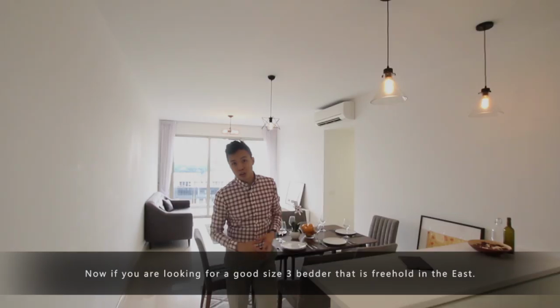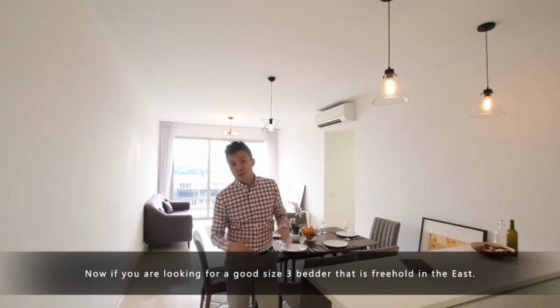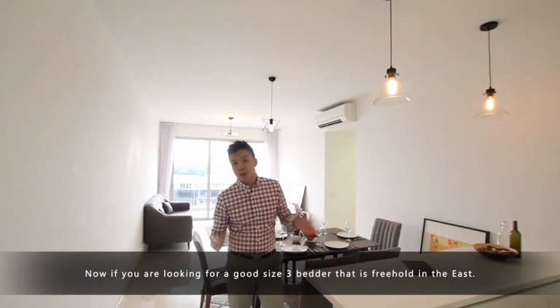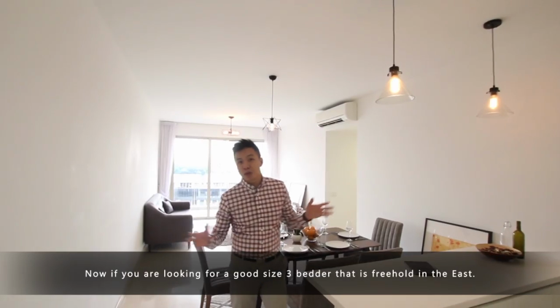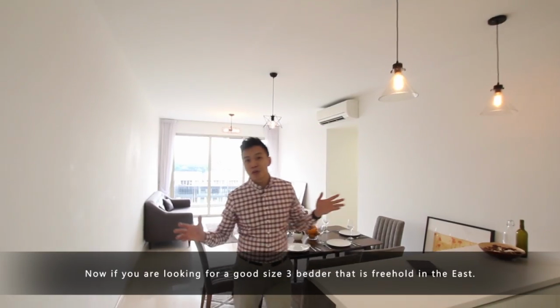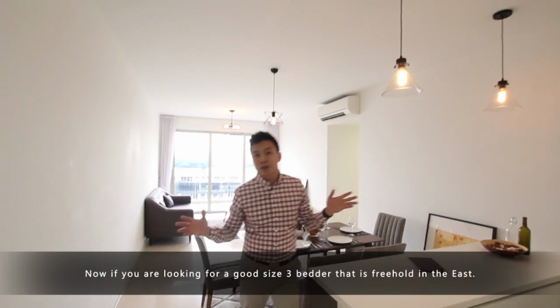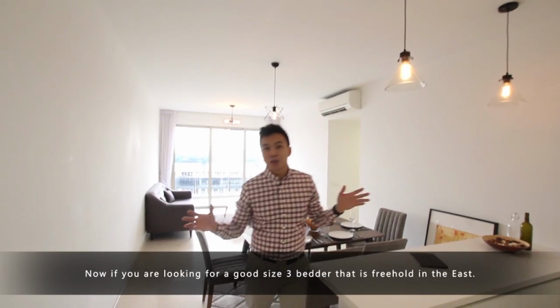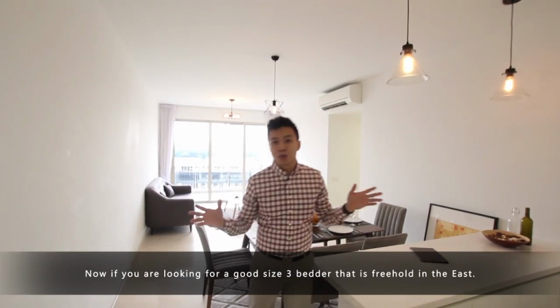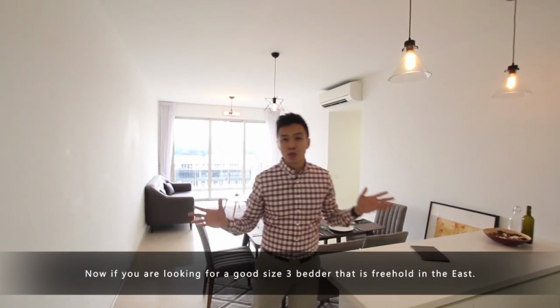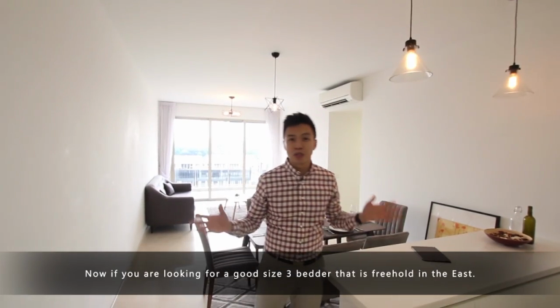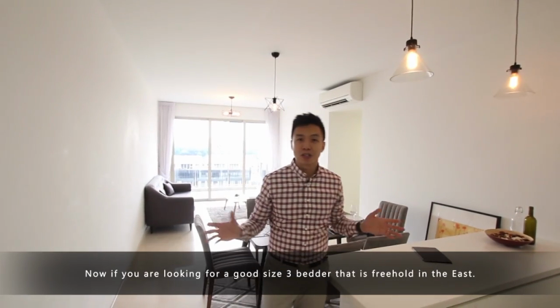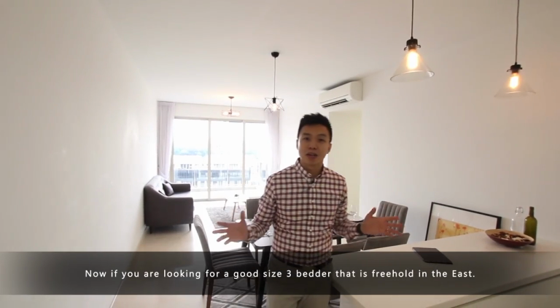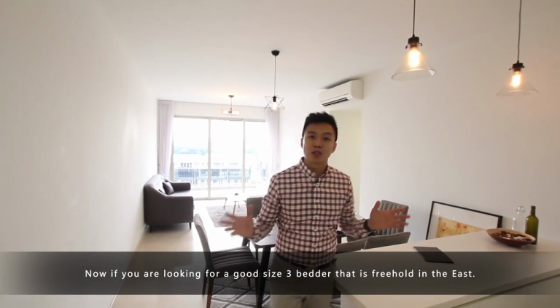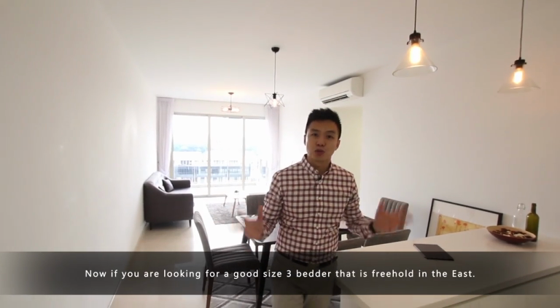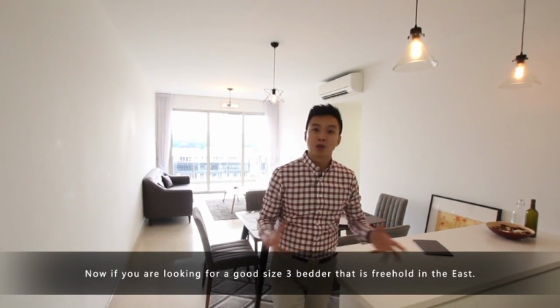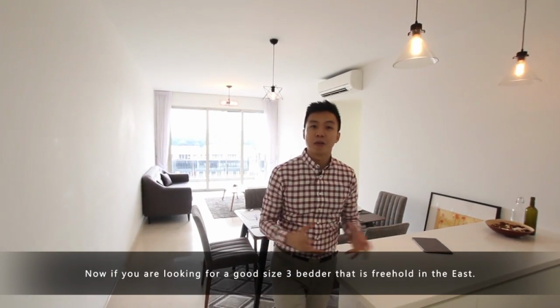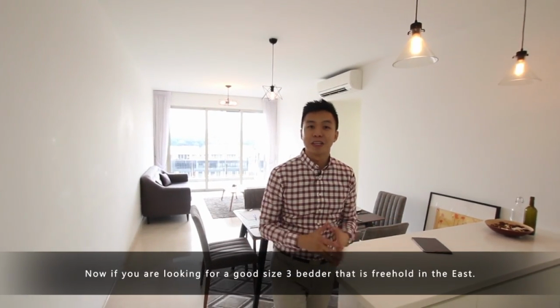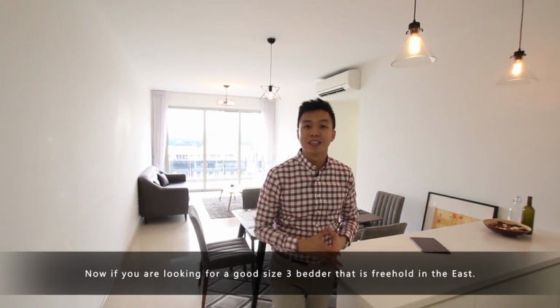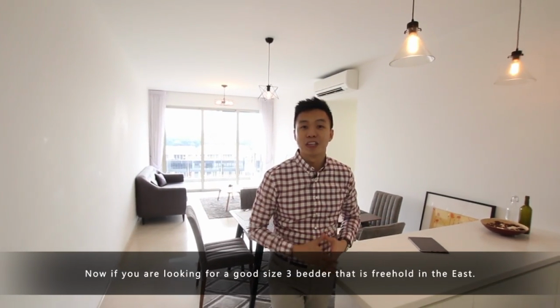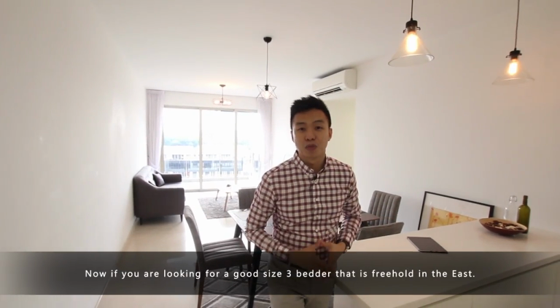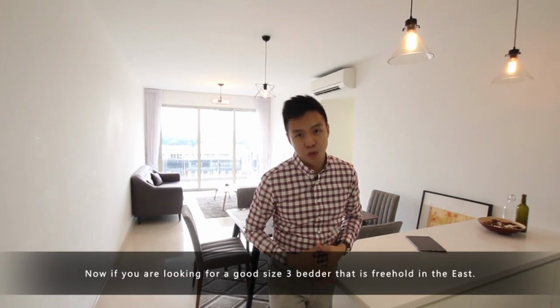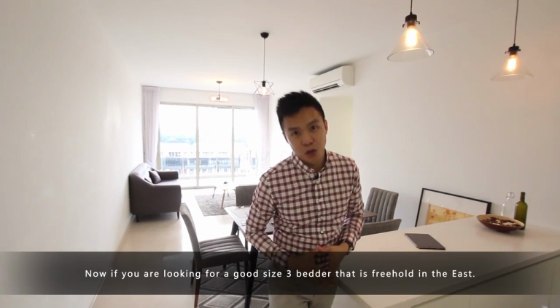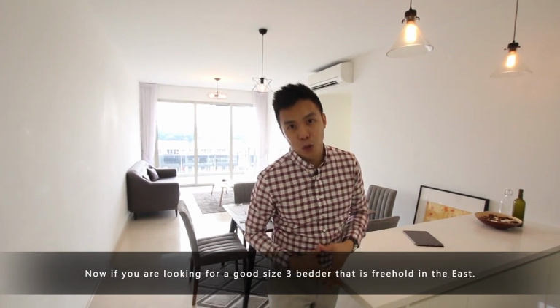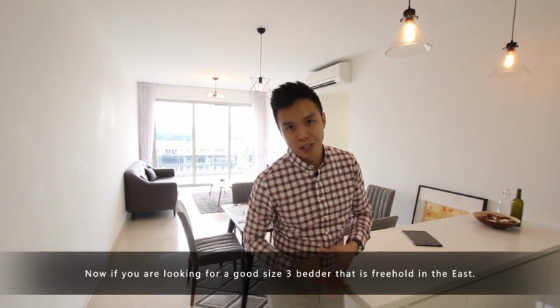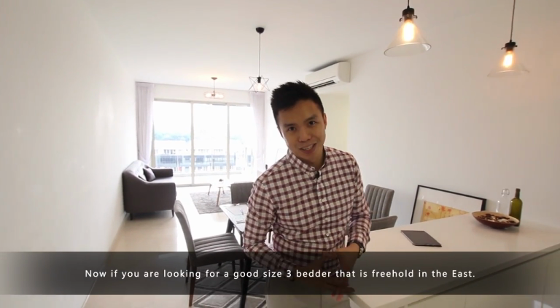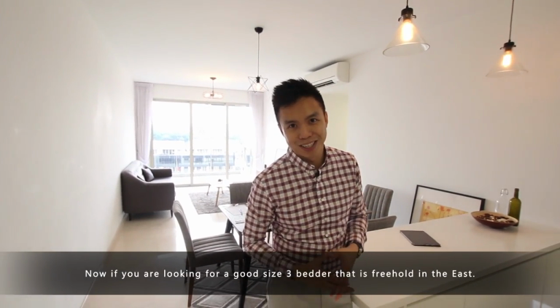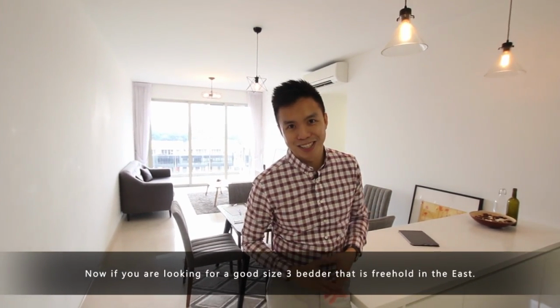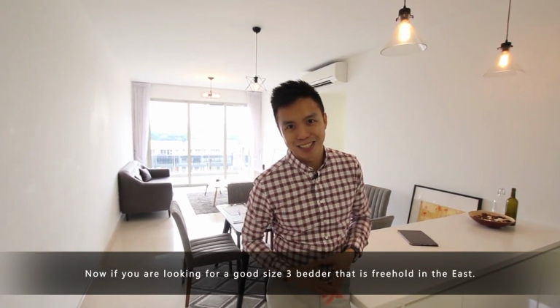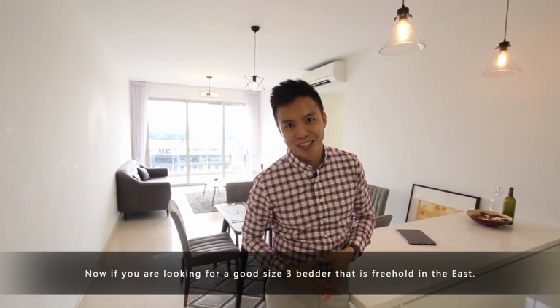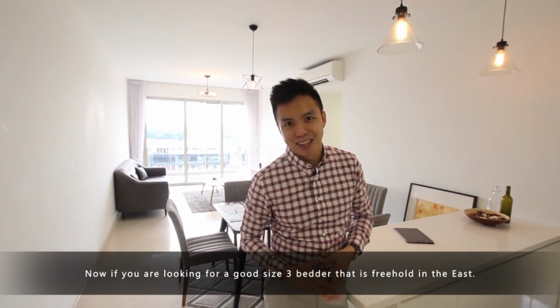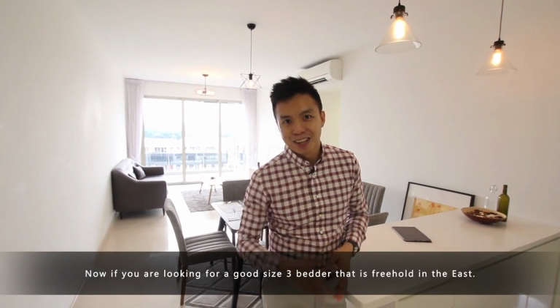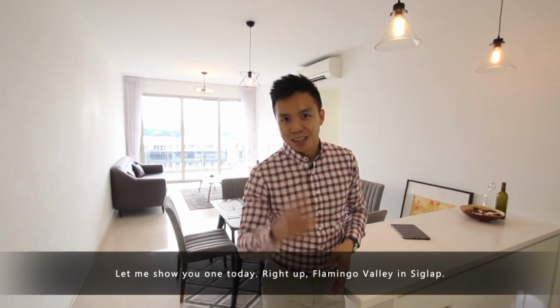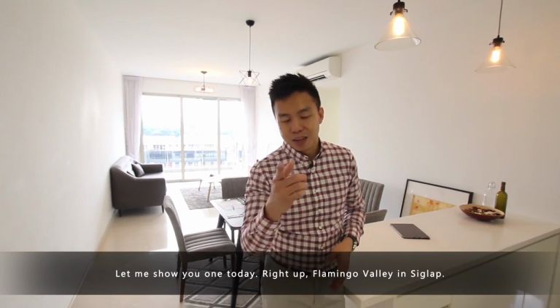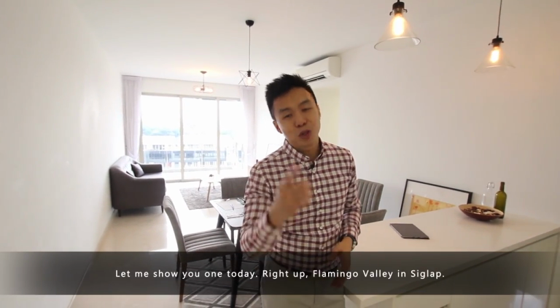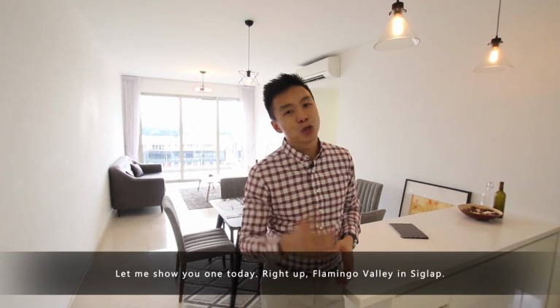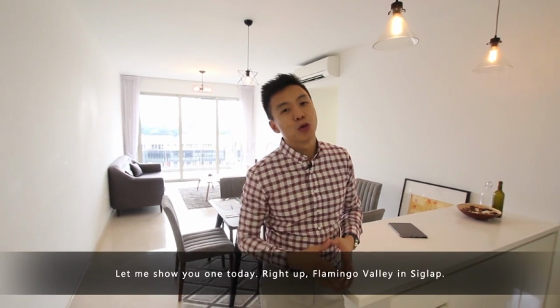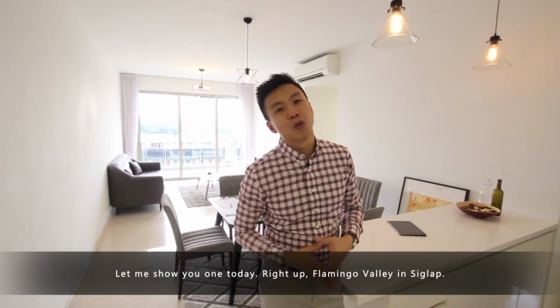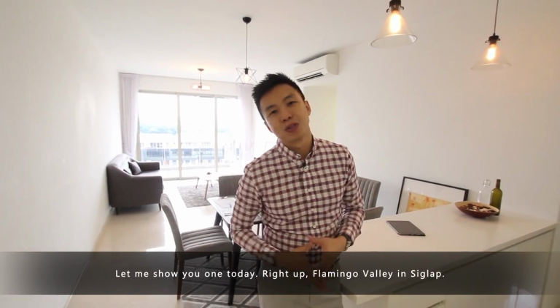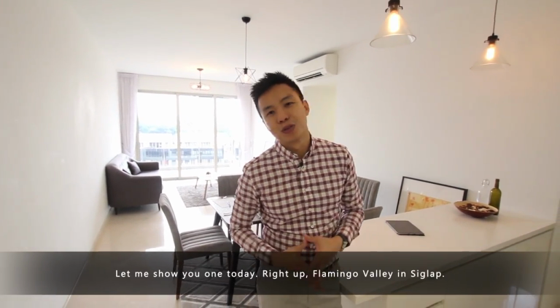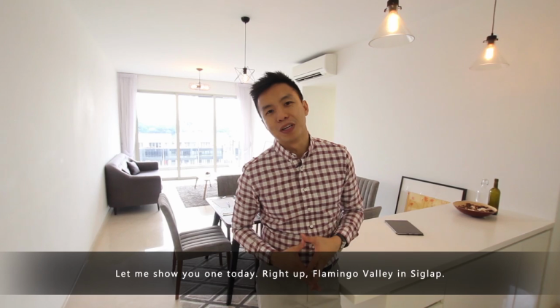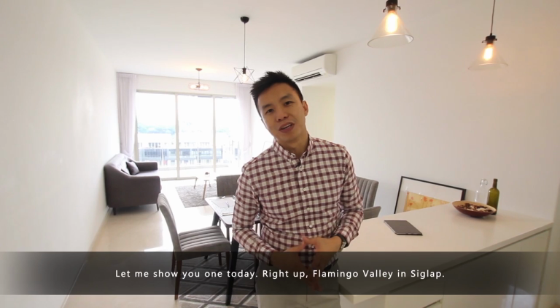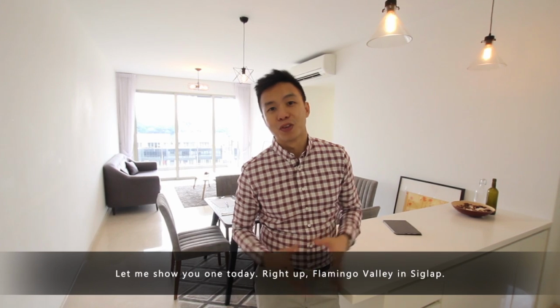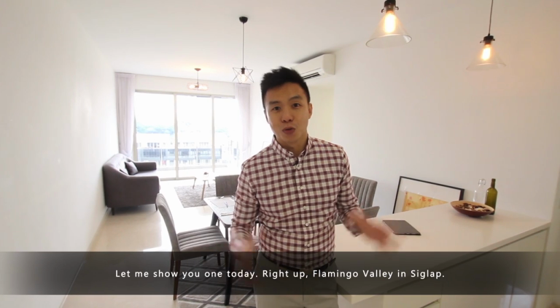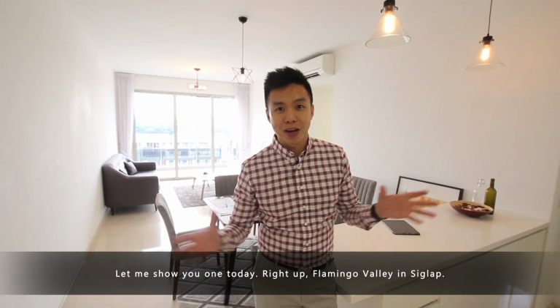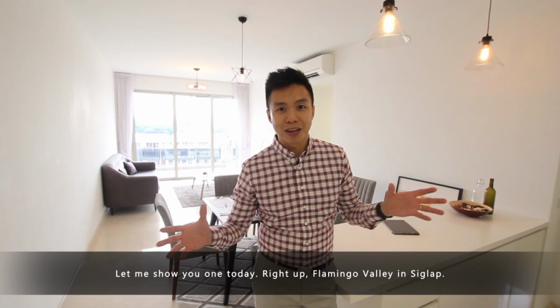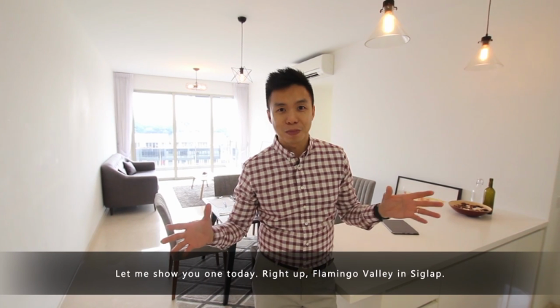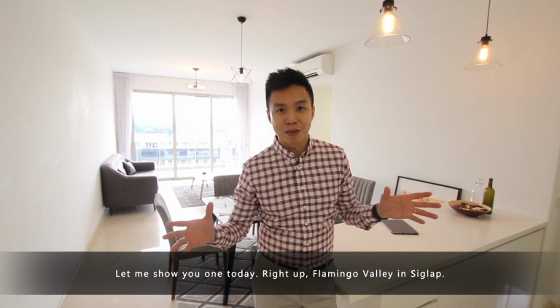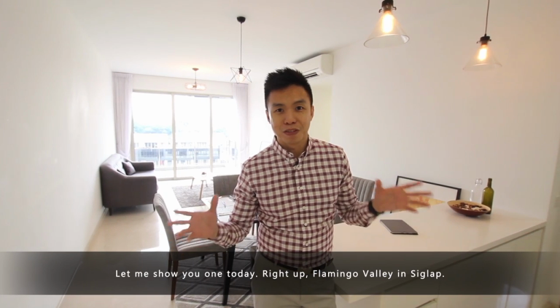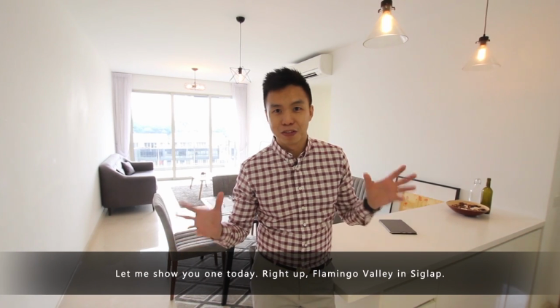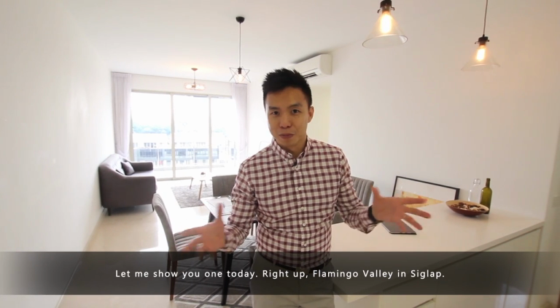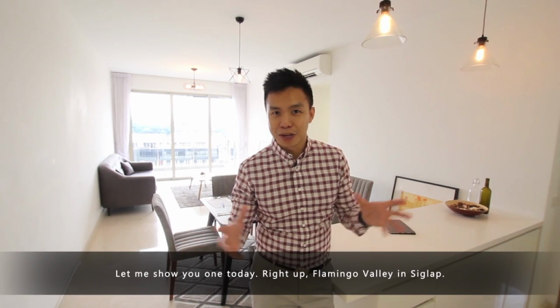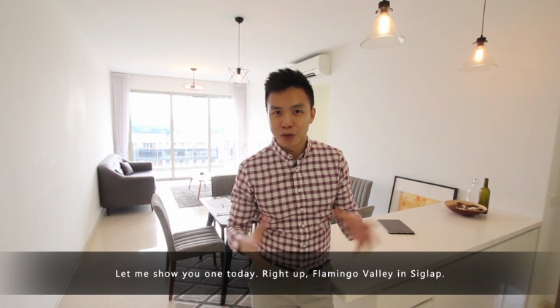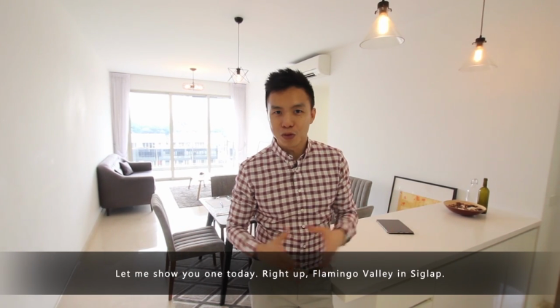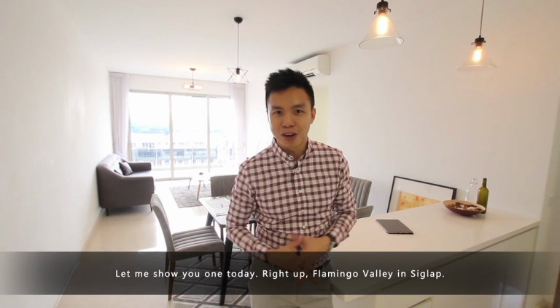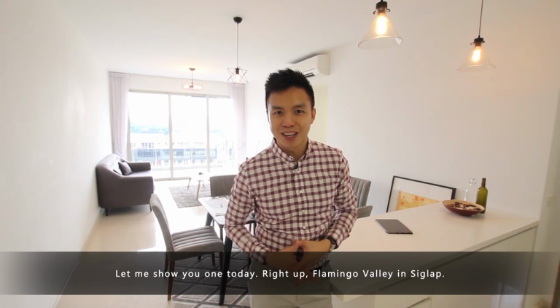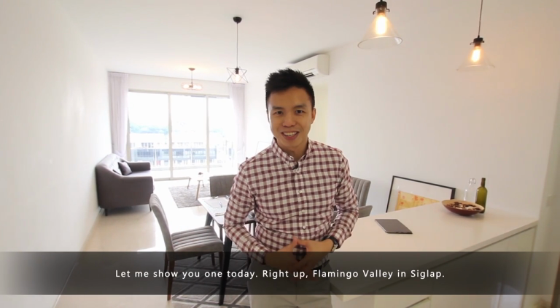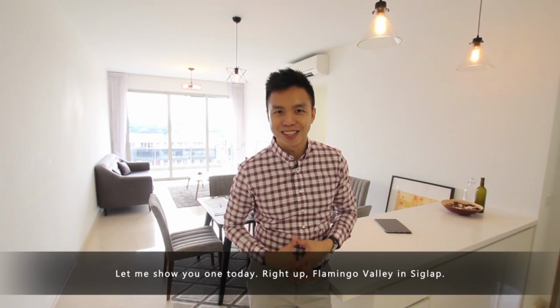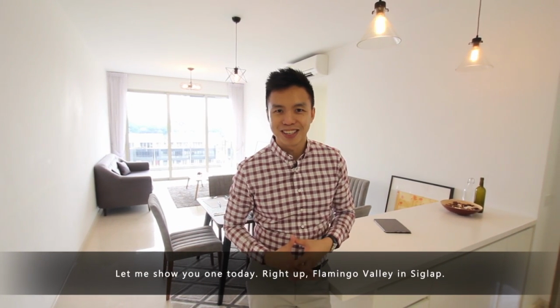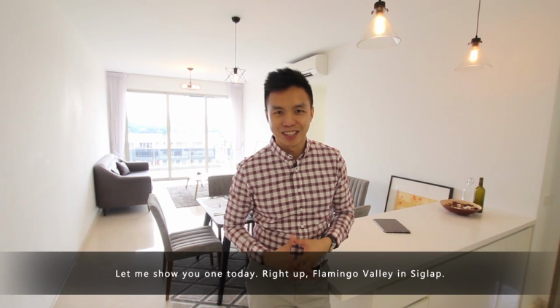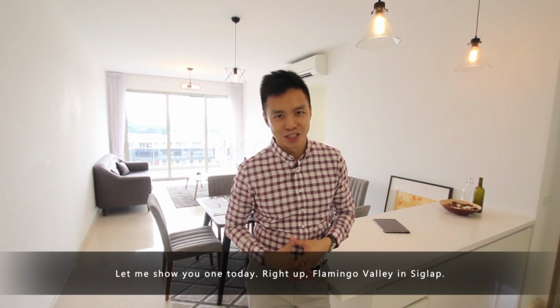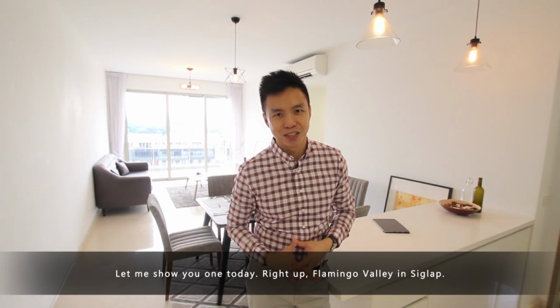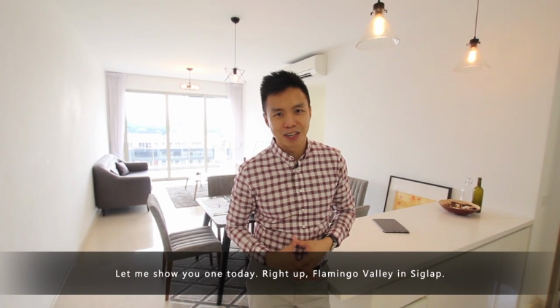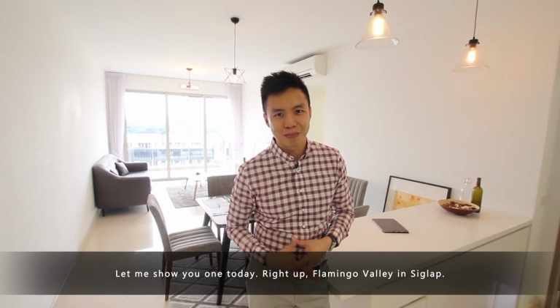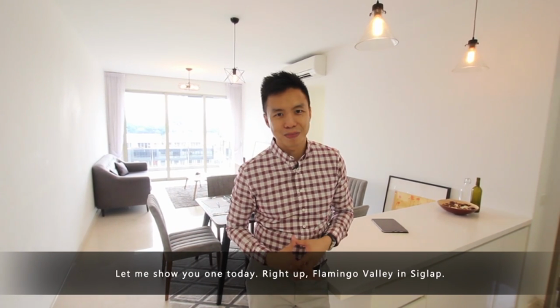Now if you are looking for a good size 3-bedder that is freehold in the east, let me show you one today. Flamingo Valley in Siglap.